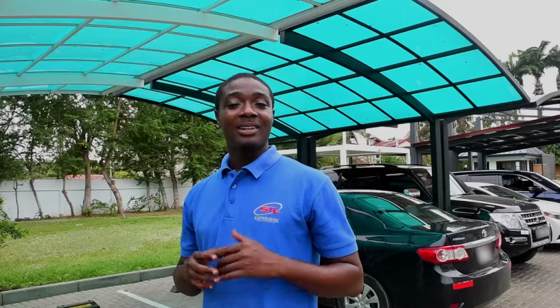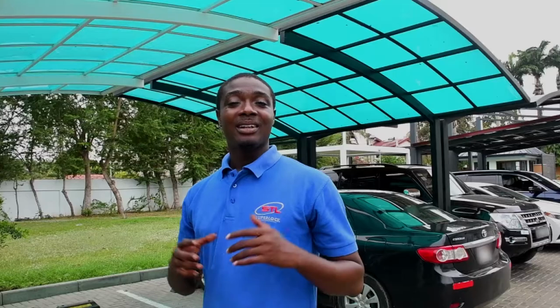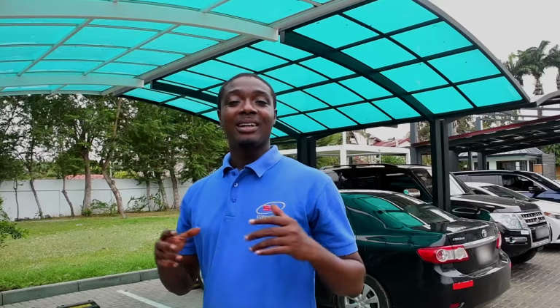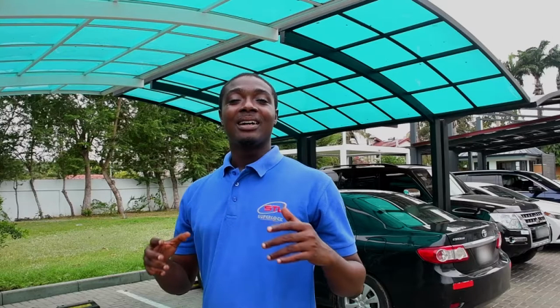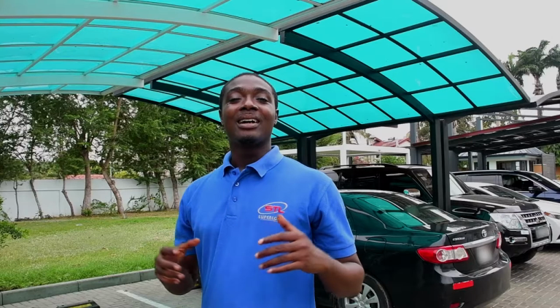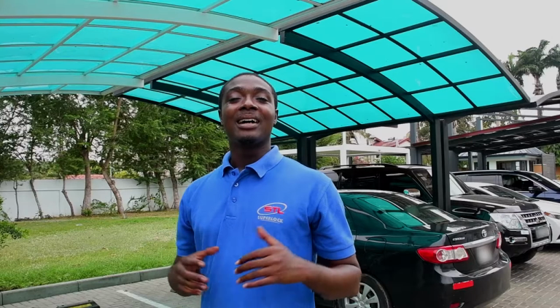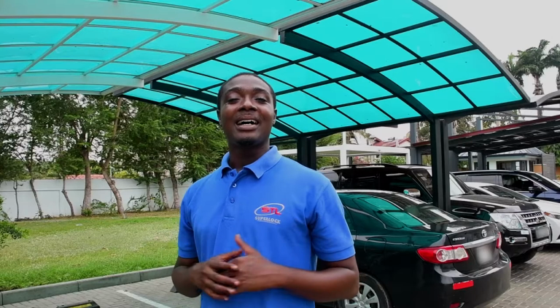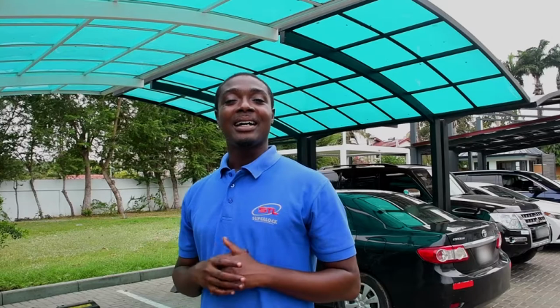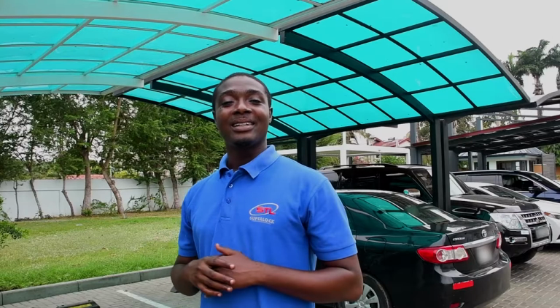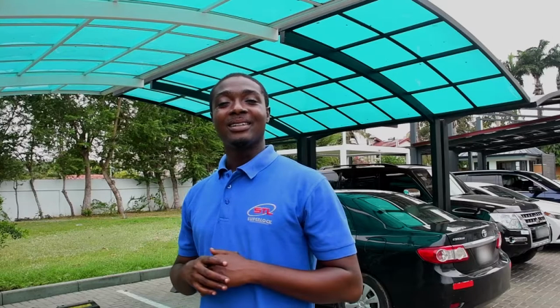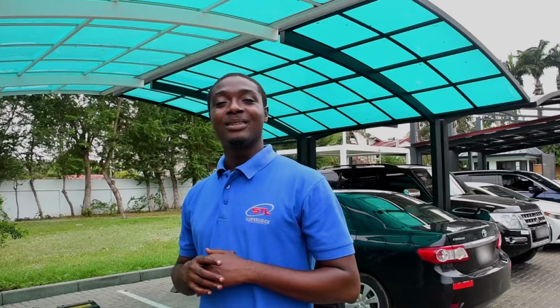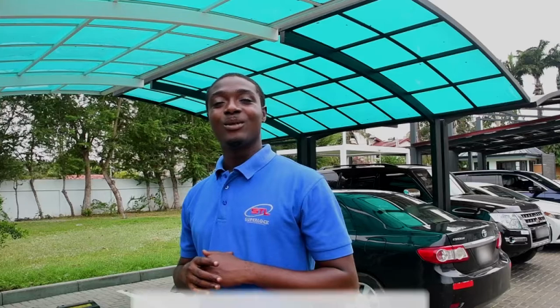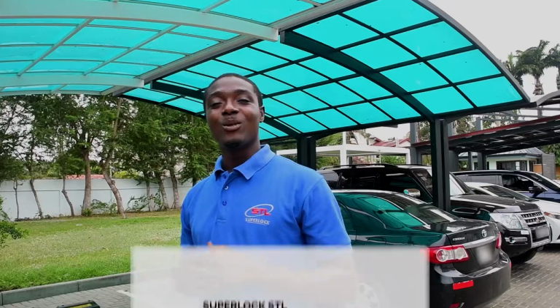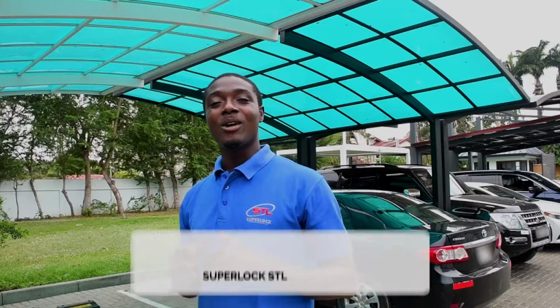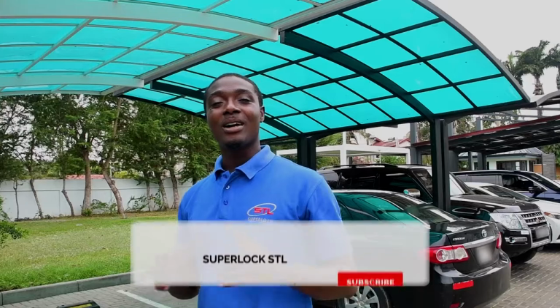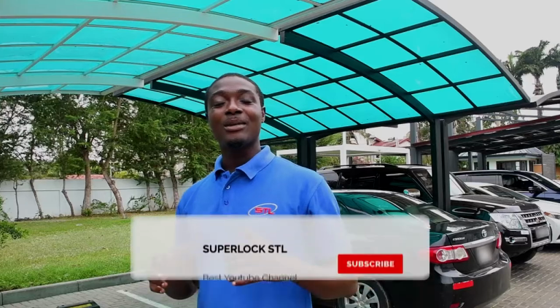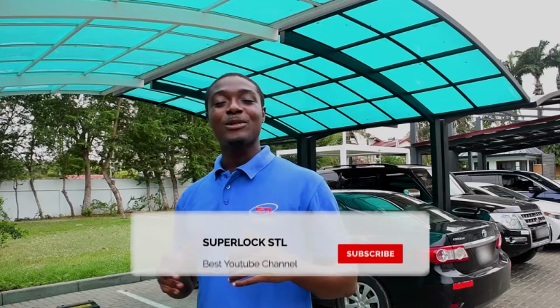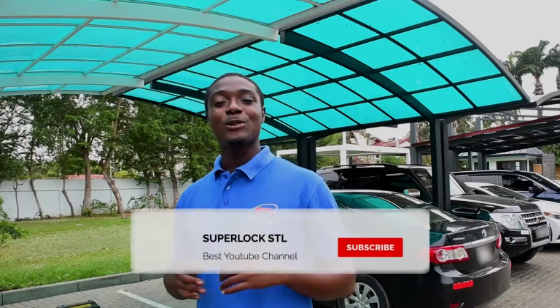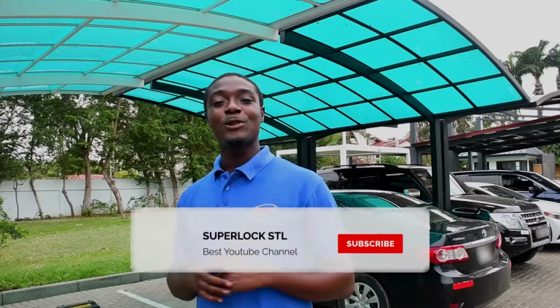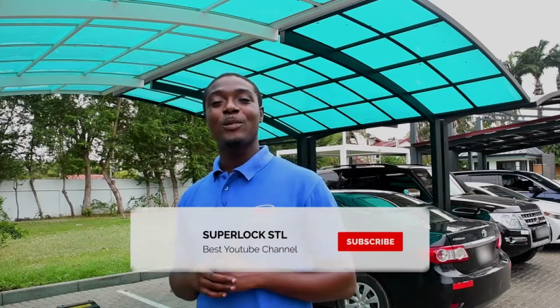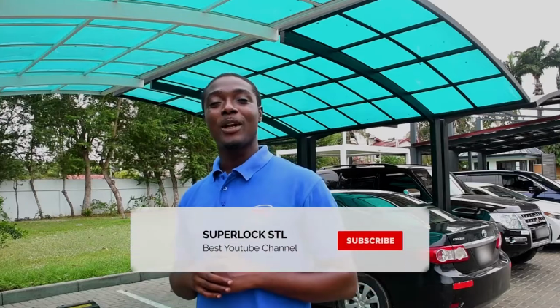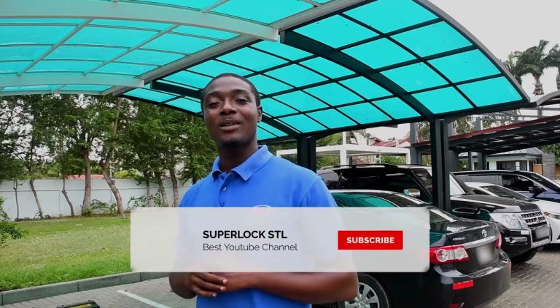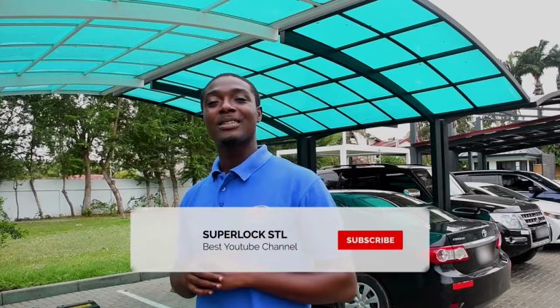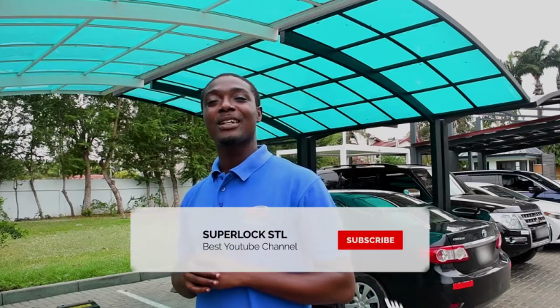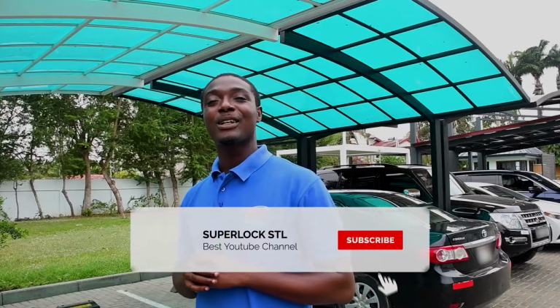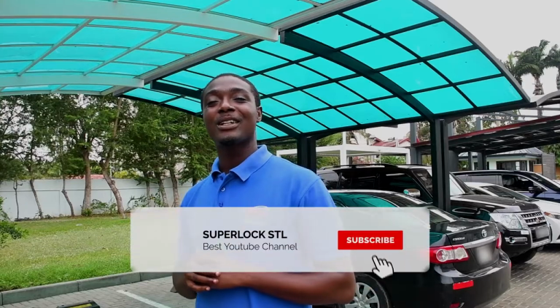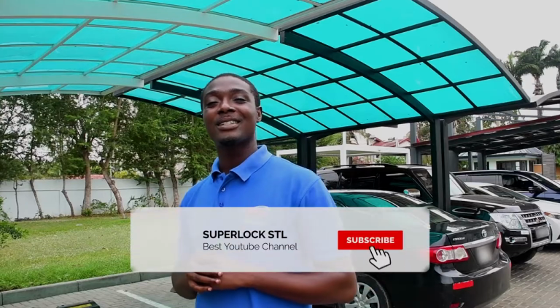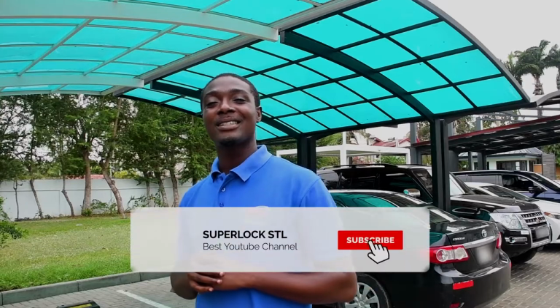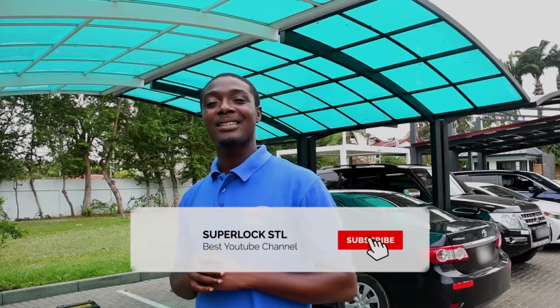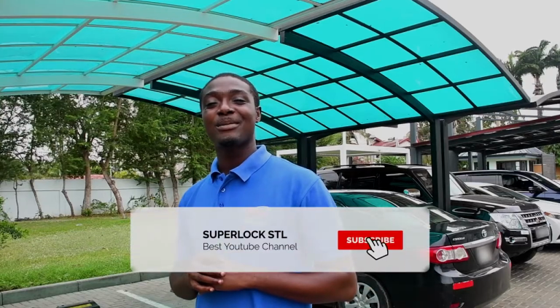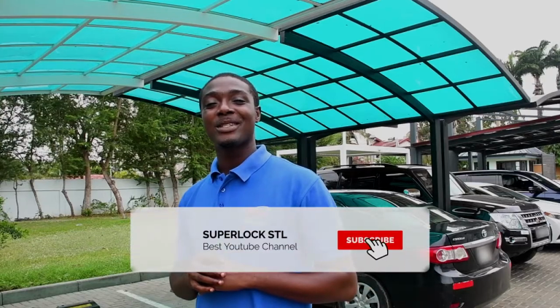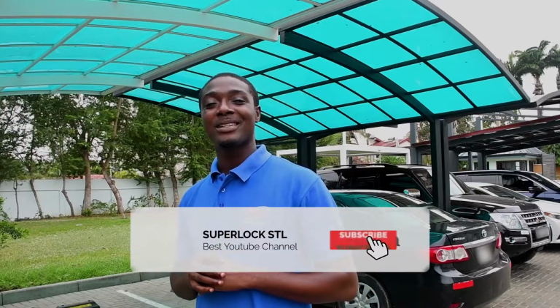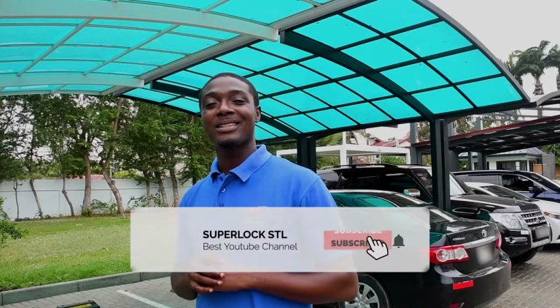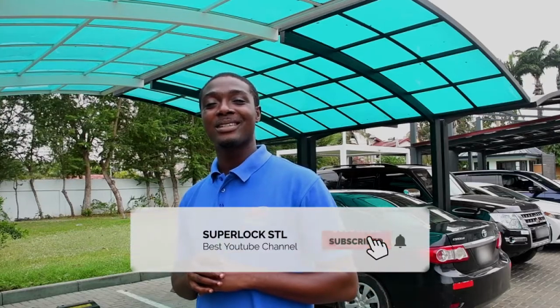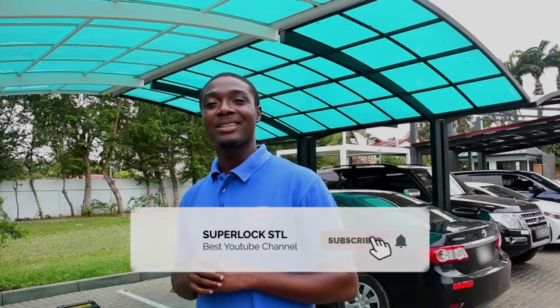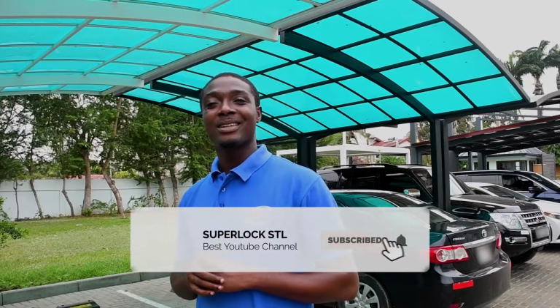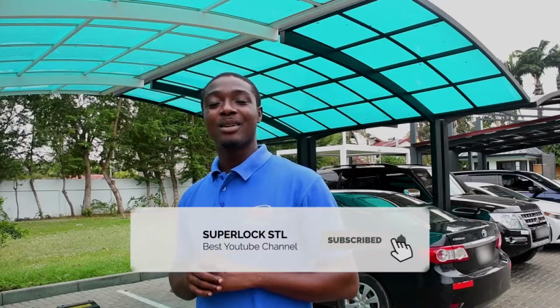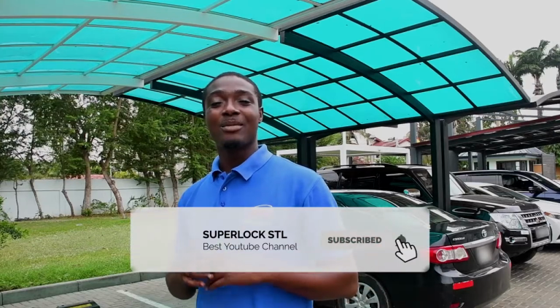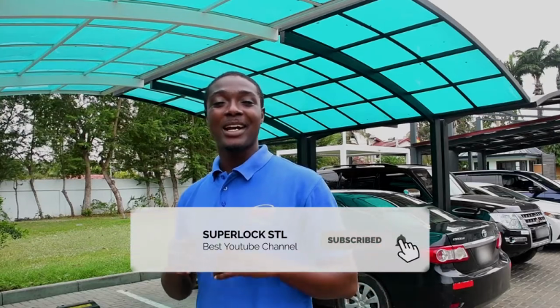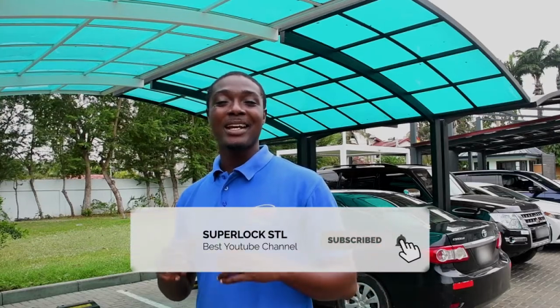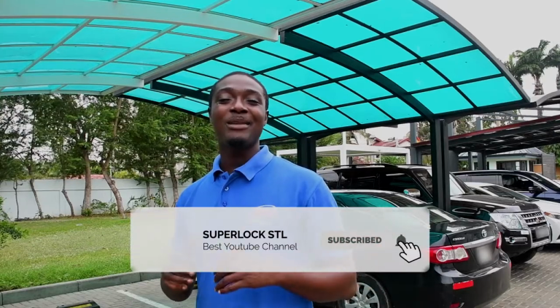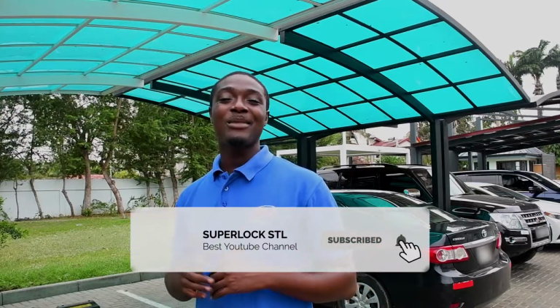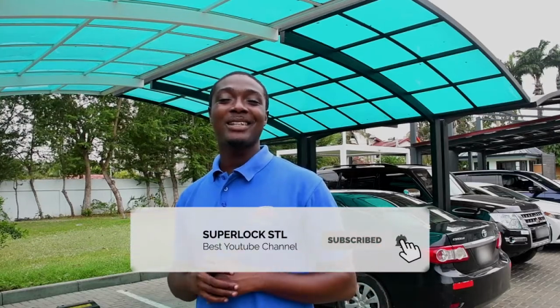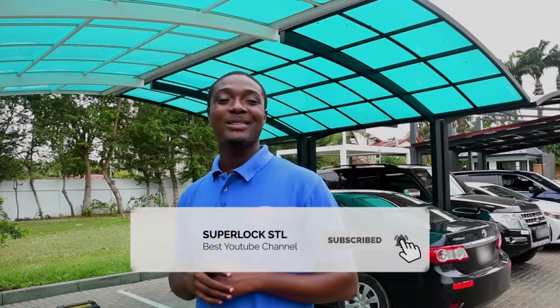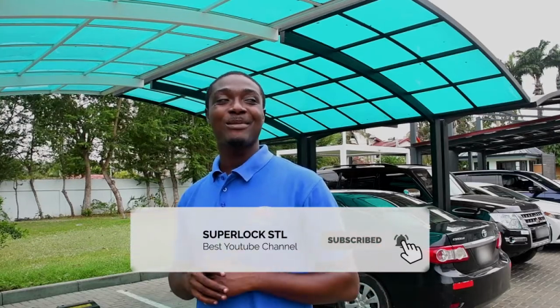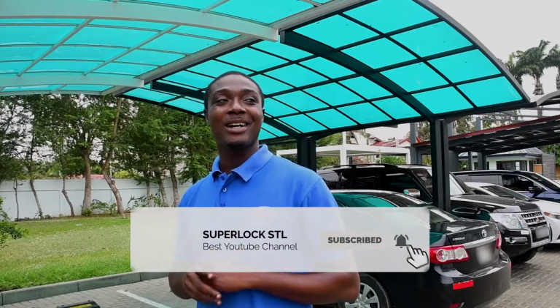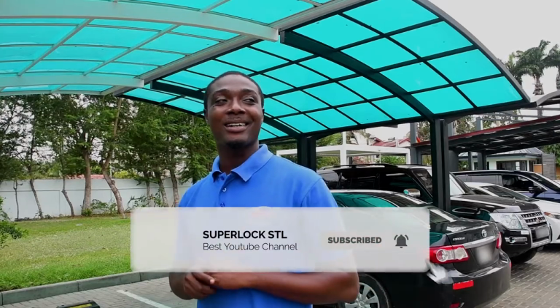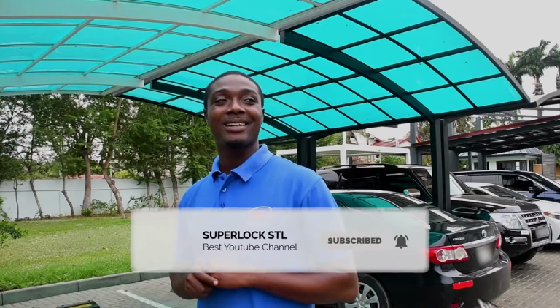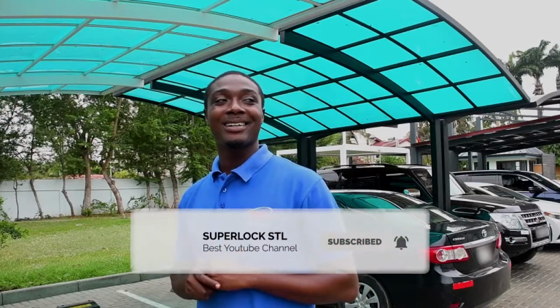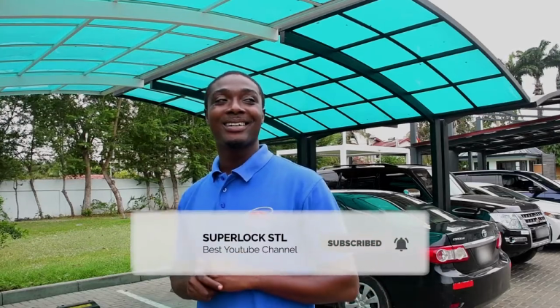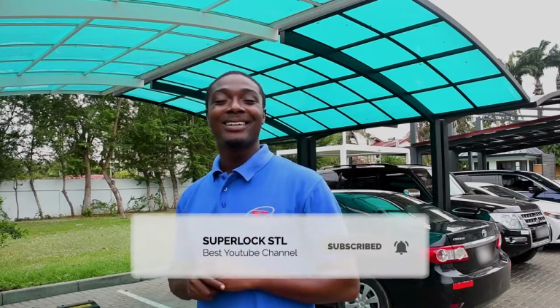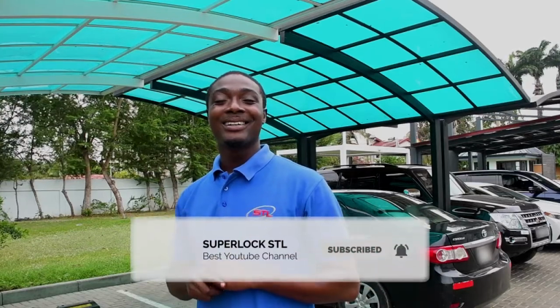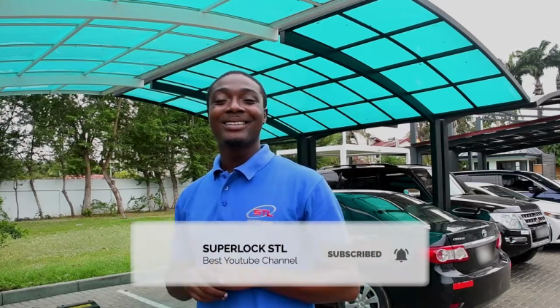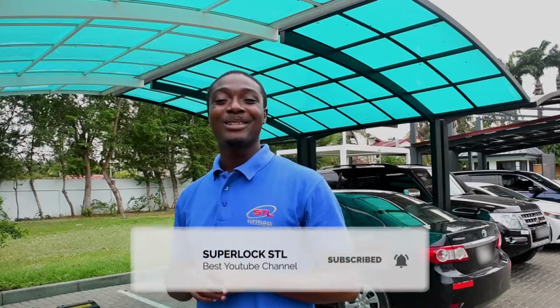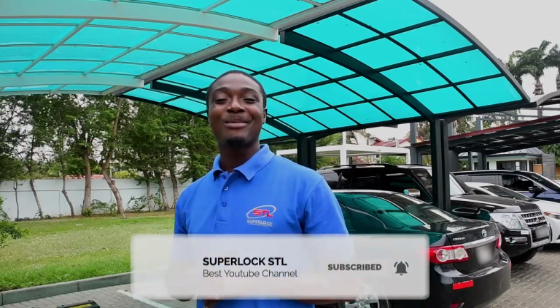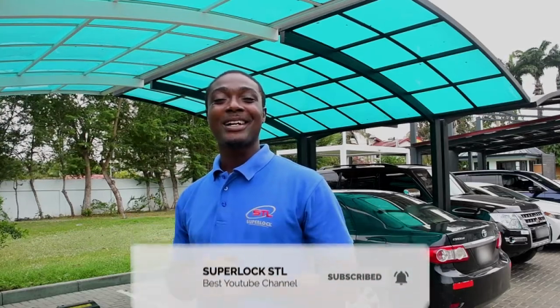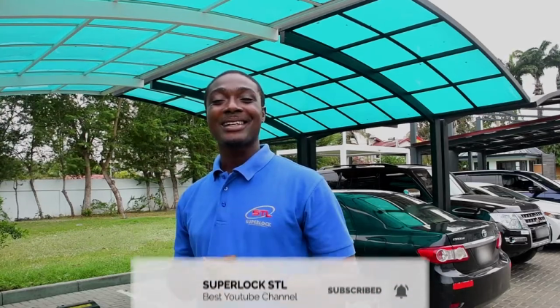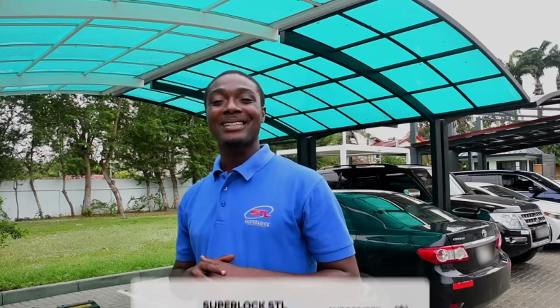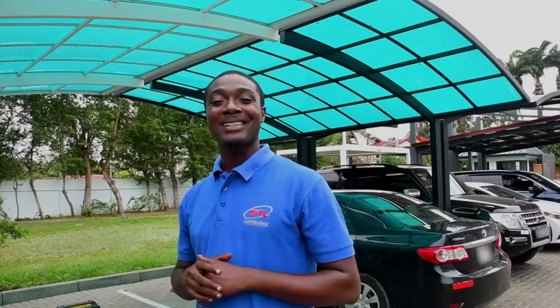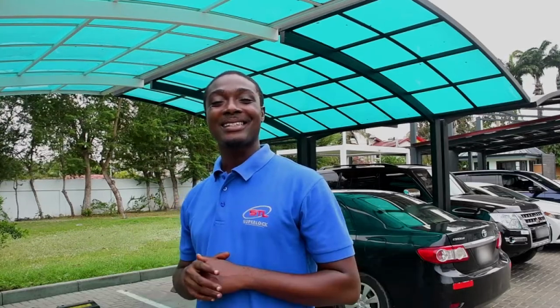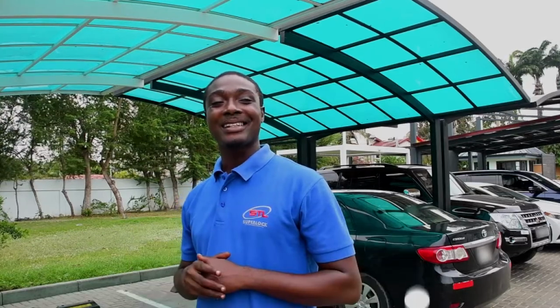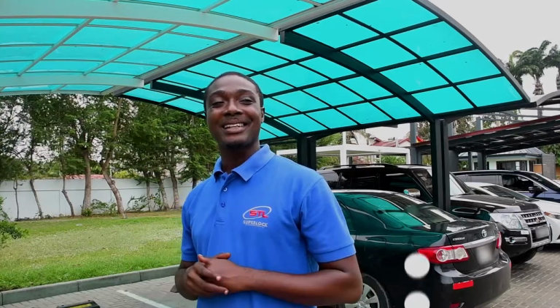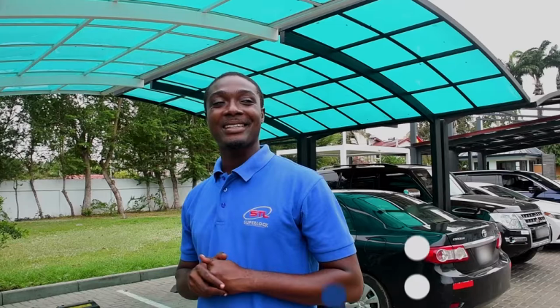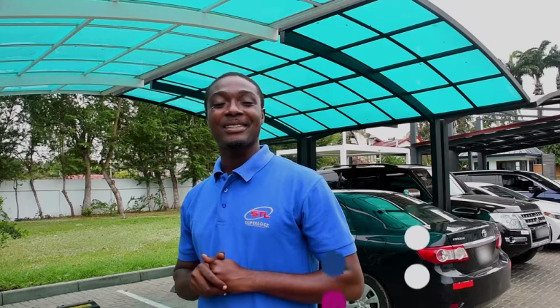Hi, welcome to SuperLock Technologies Ltd. My name is Mark, your marketing executive.